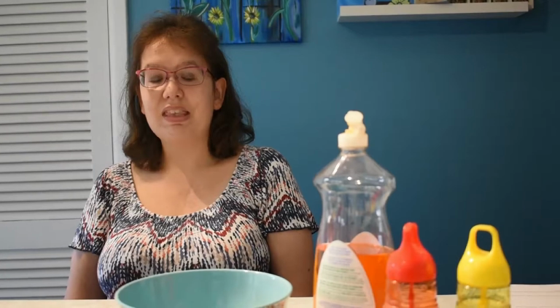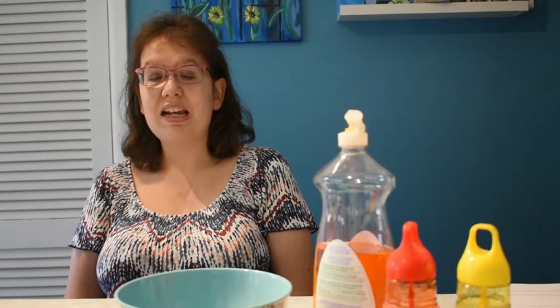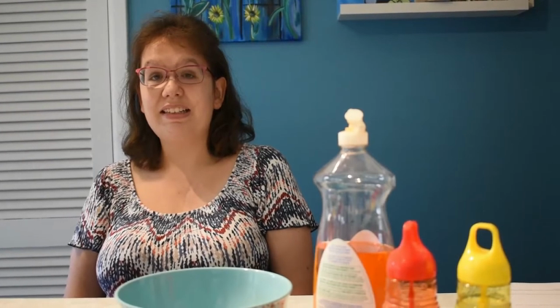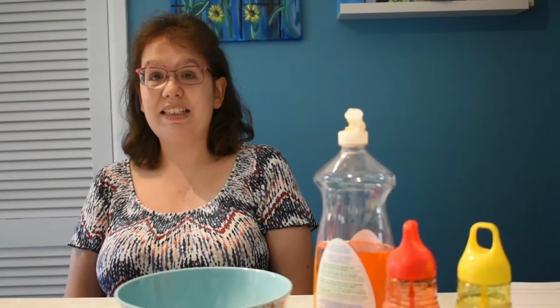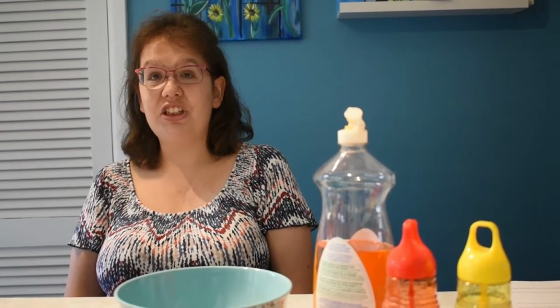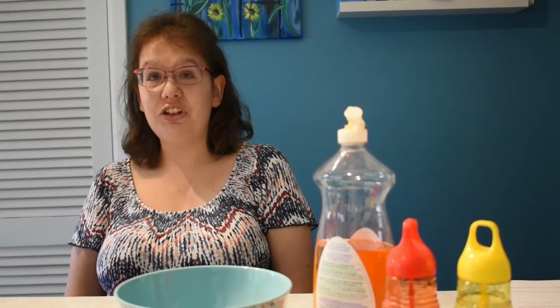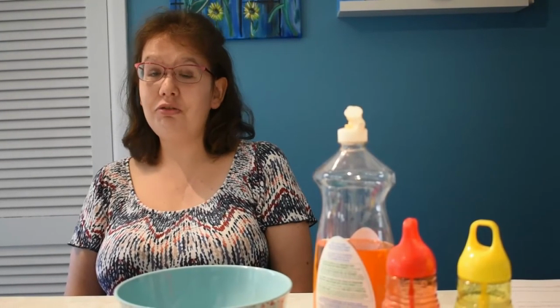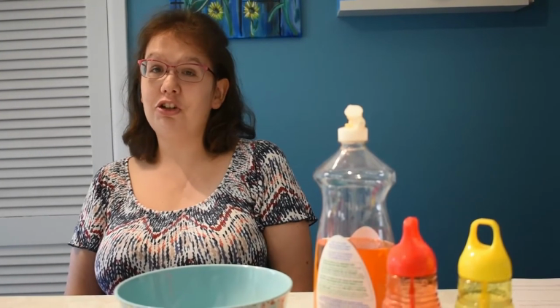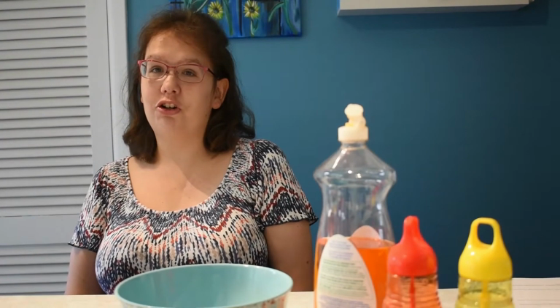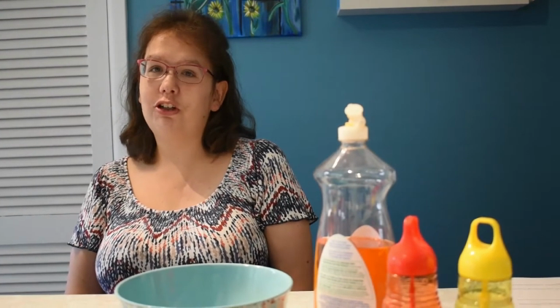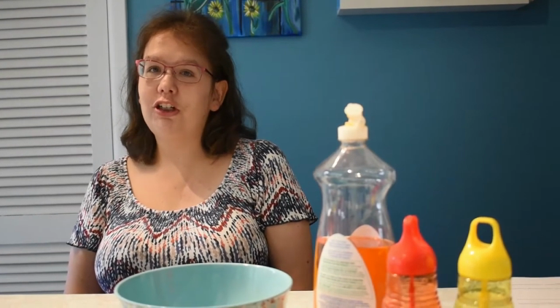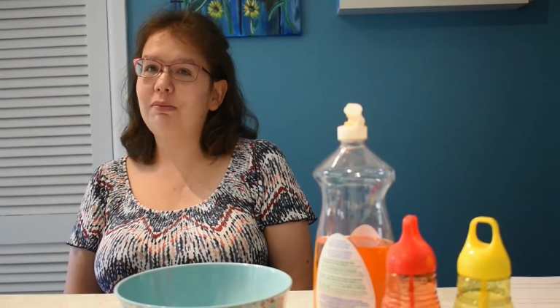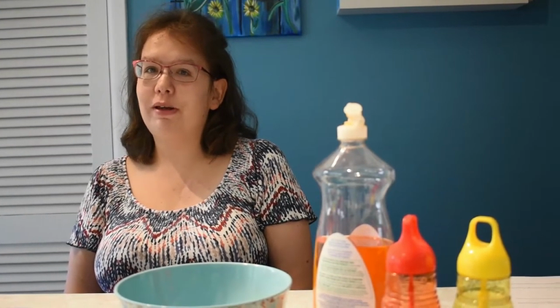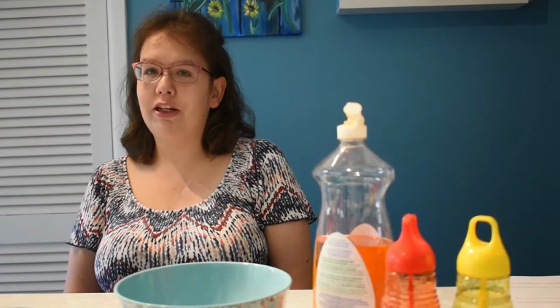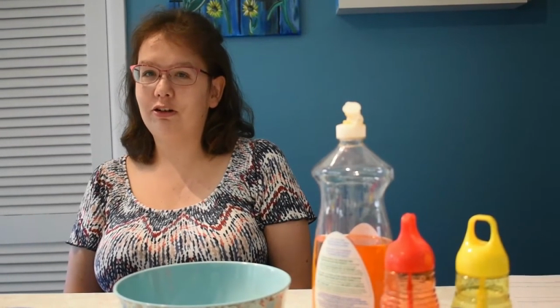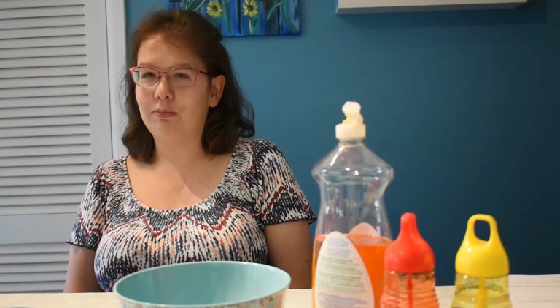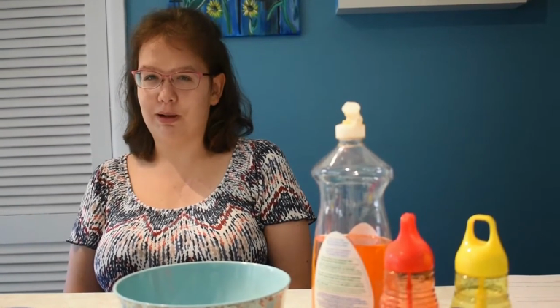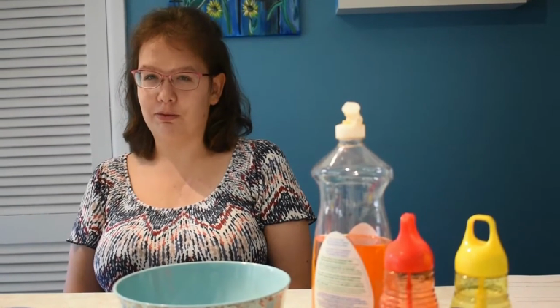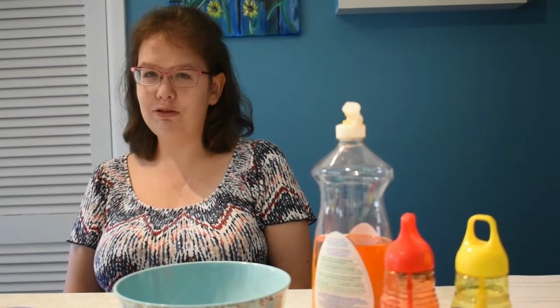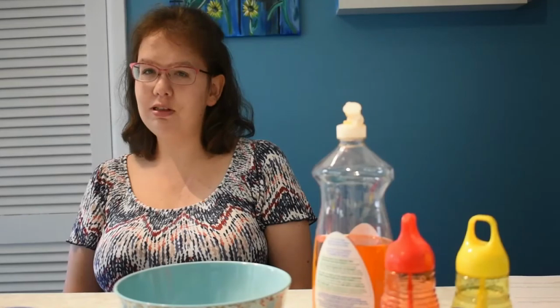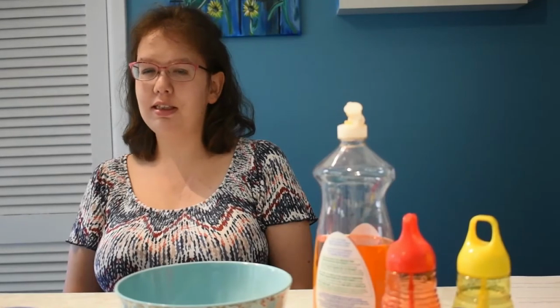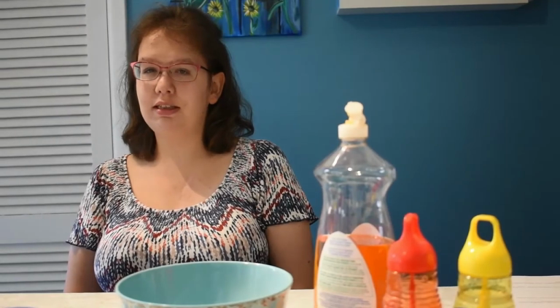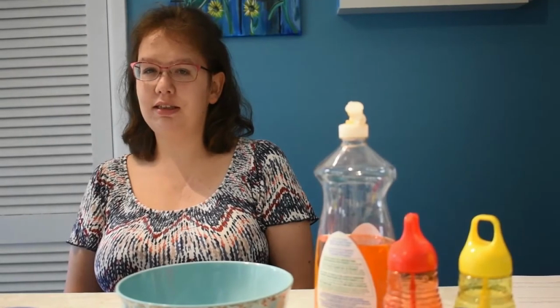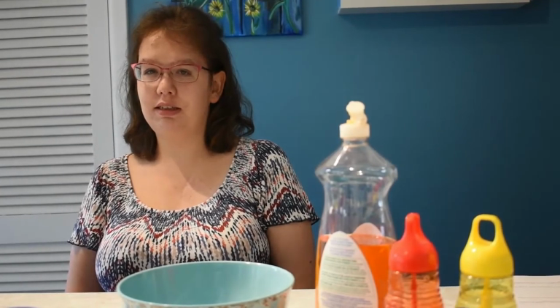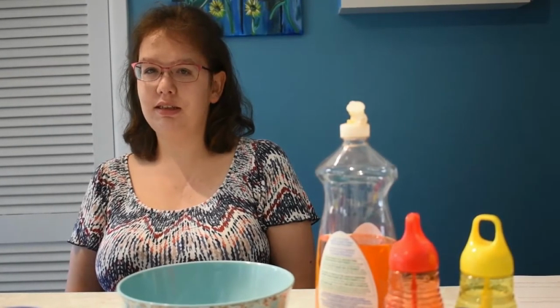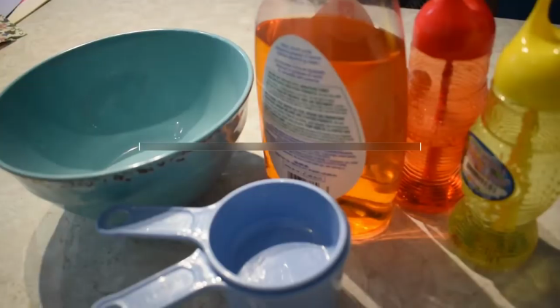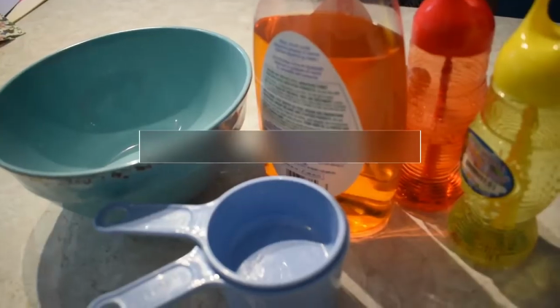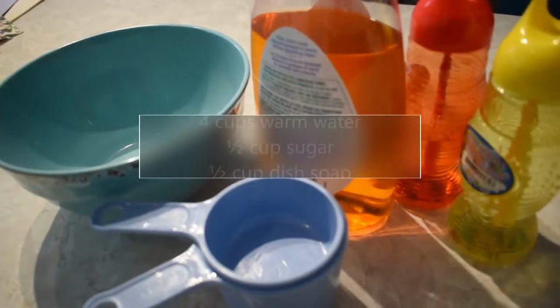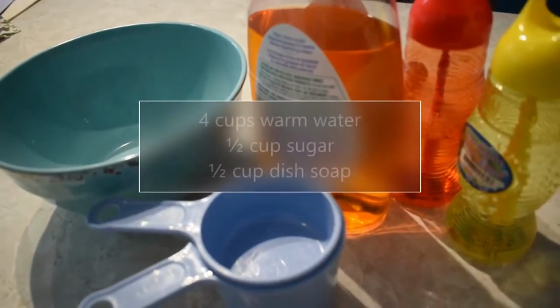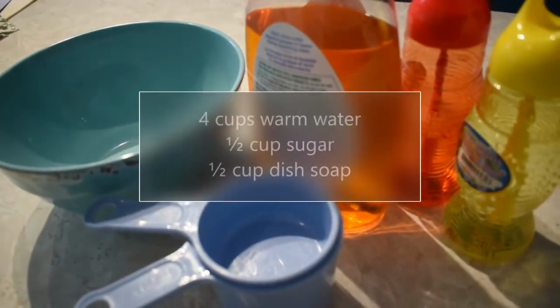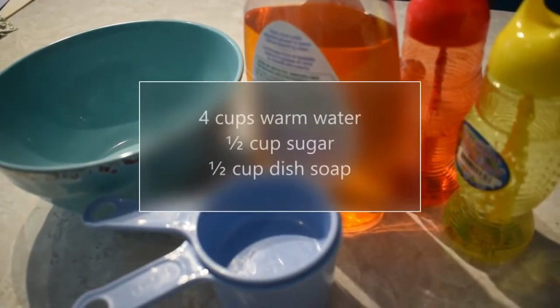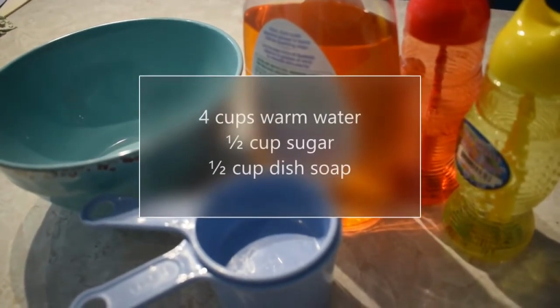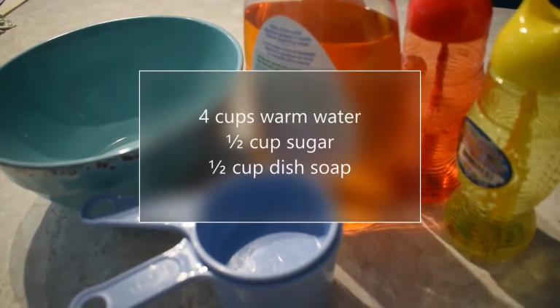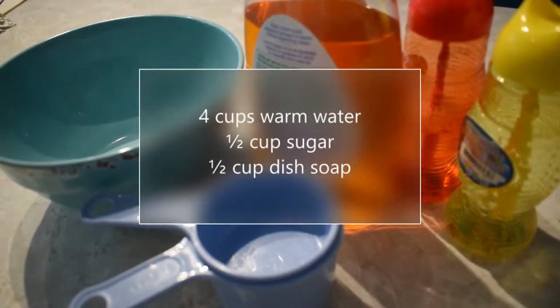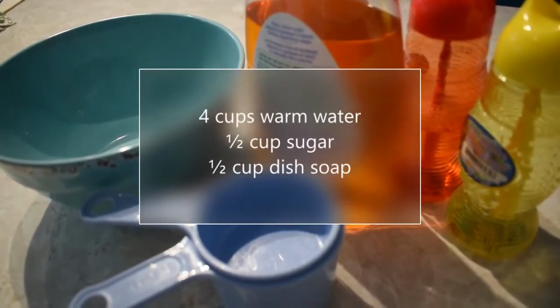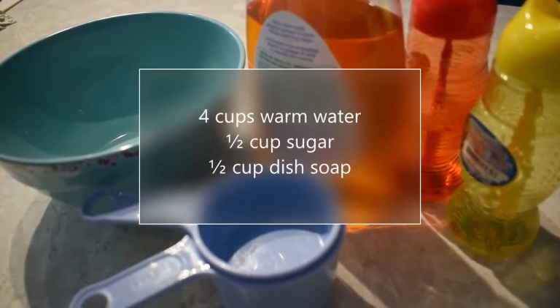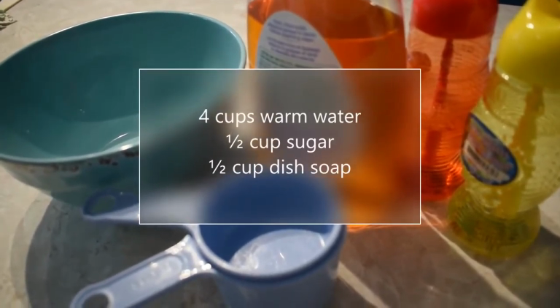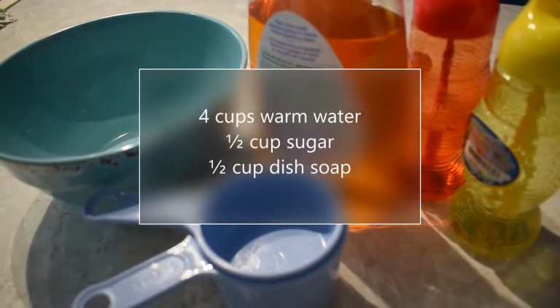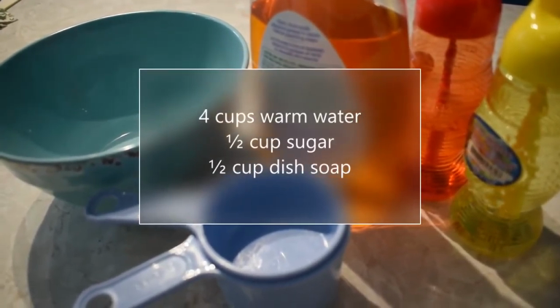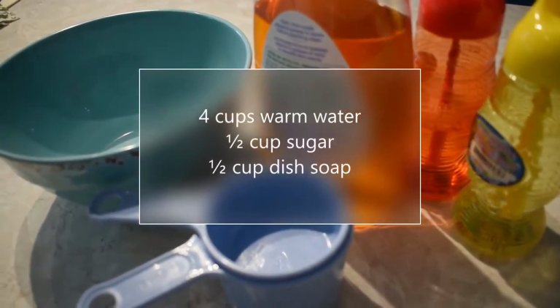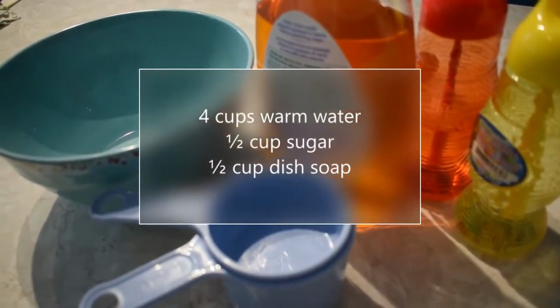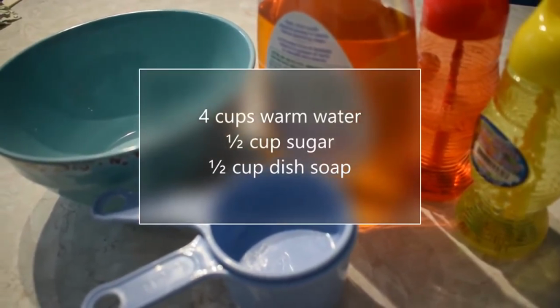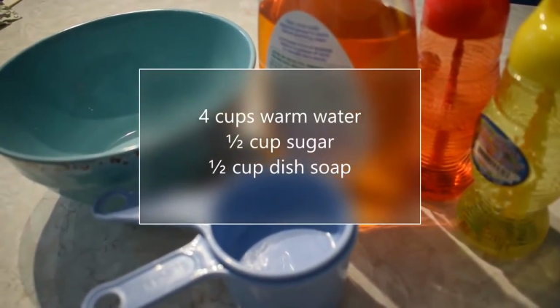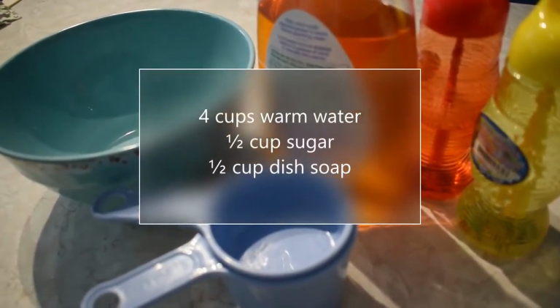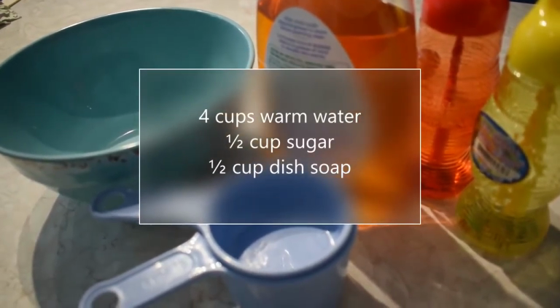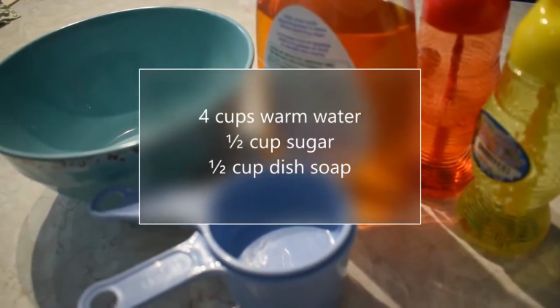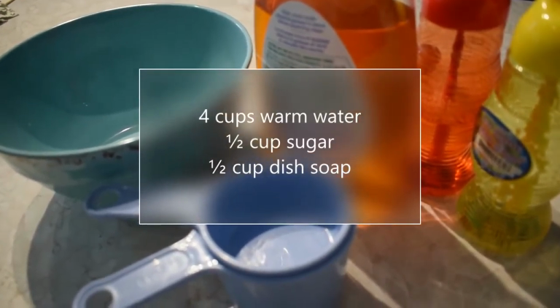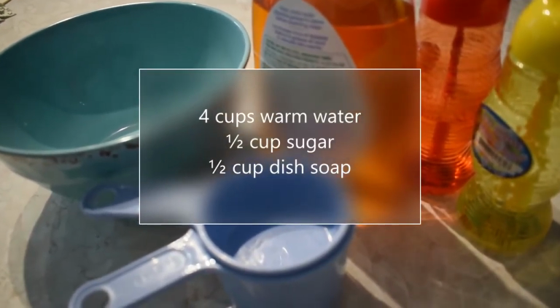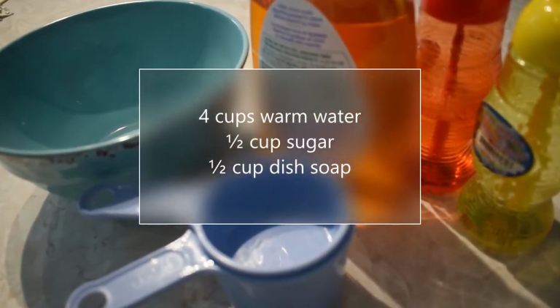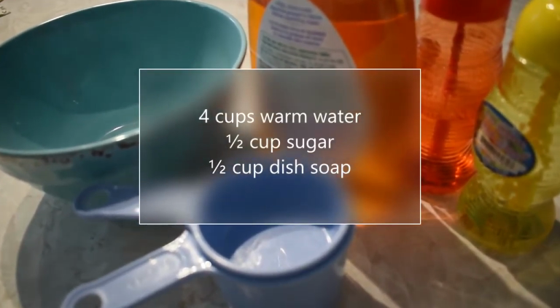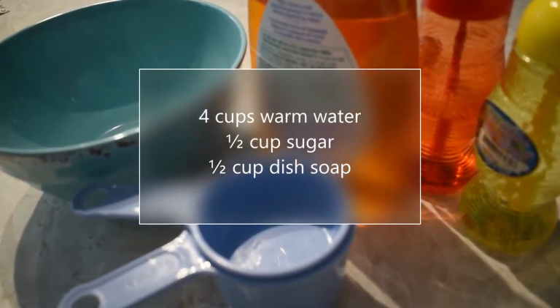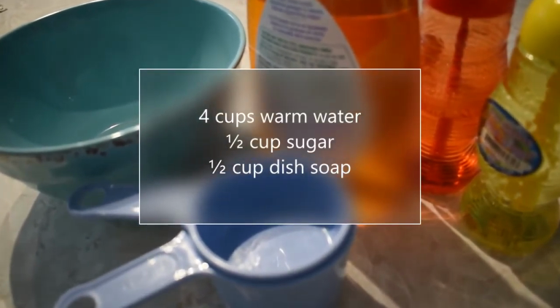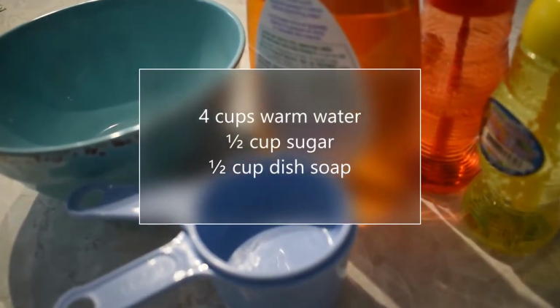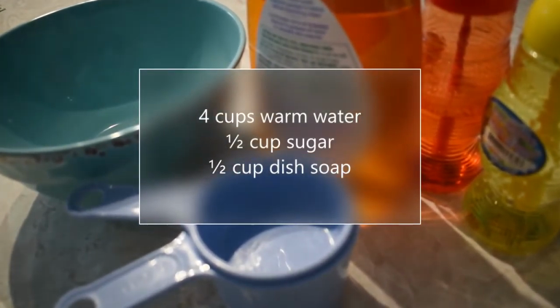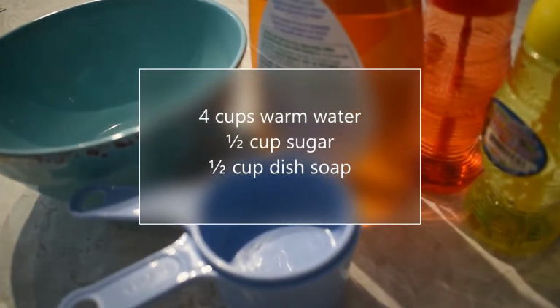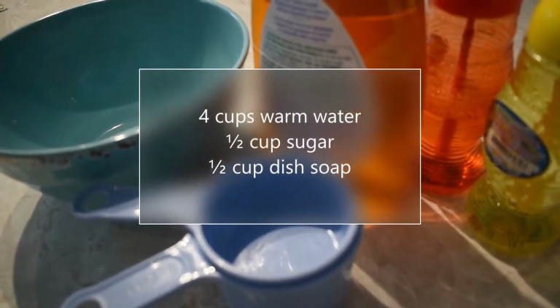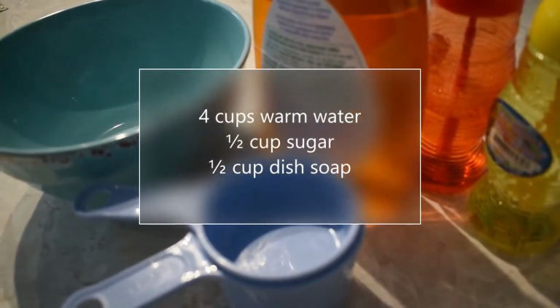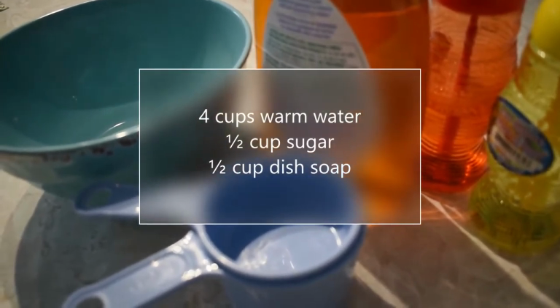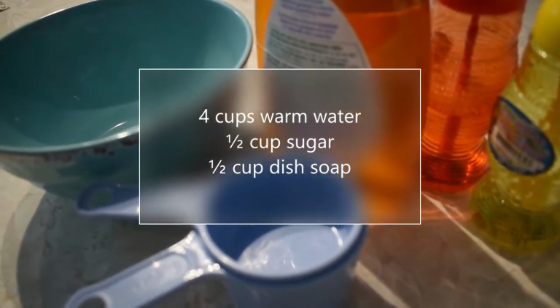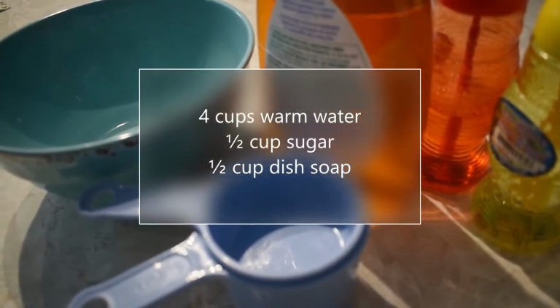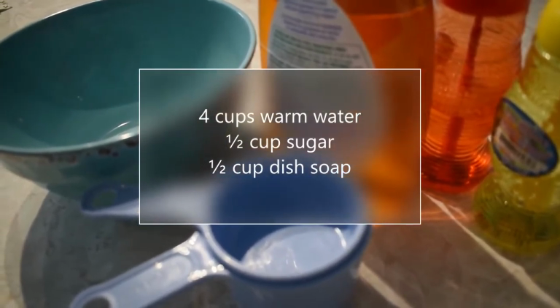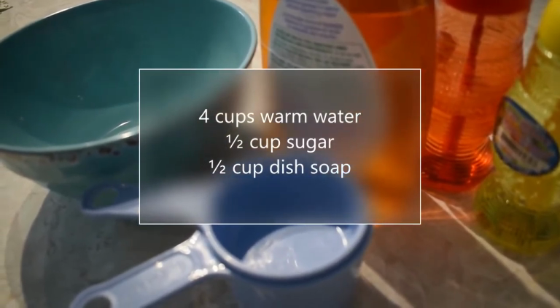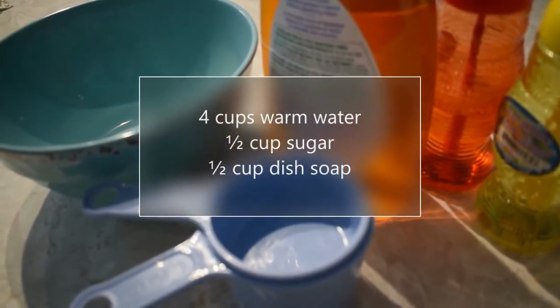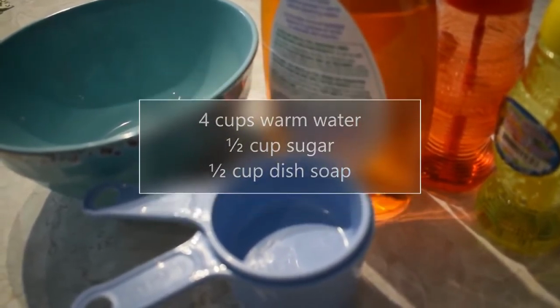Did you know you can make your own bubbles? Mix 4 cups of warm water with half a cup of sugar and half a cup of dish soap.